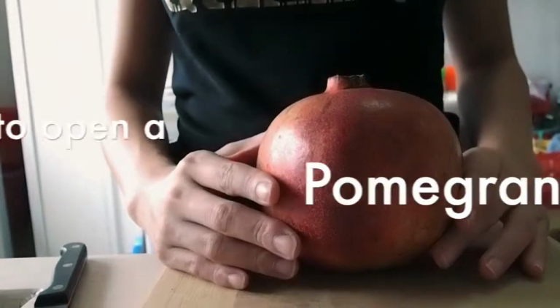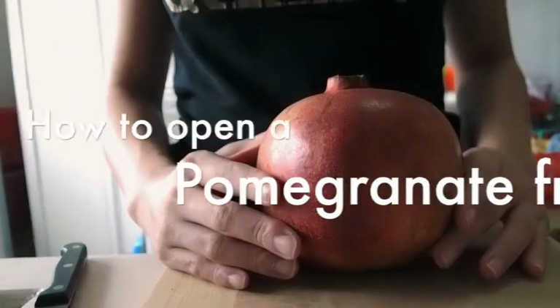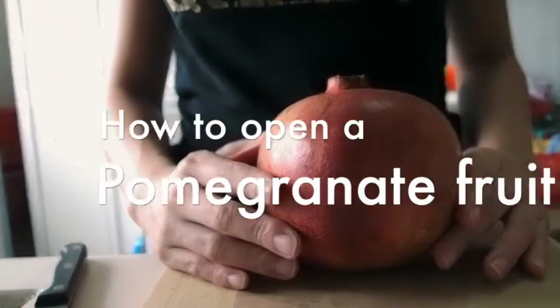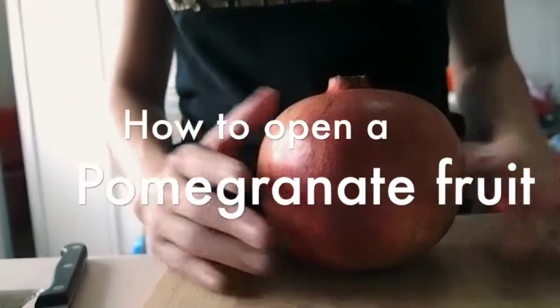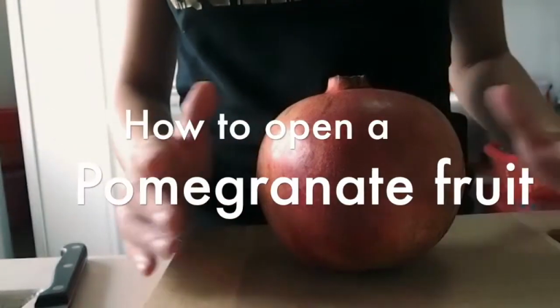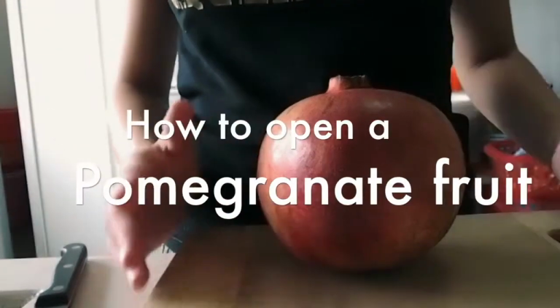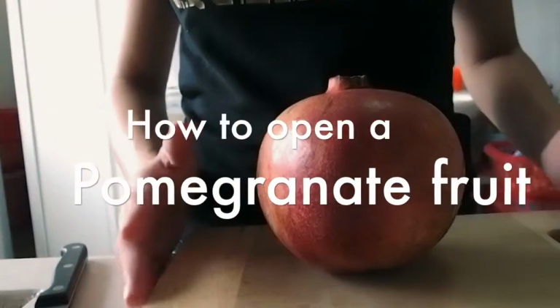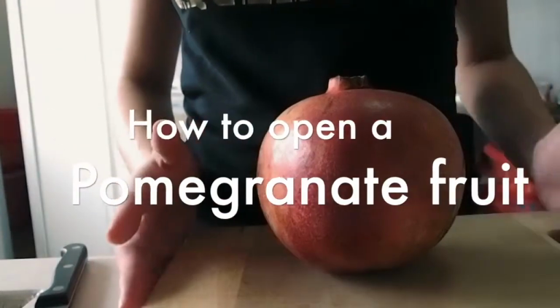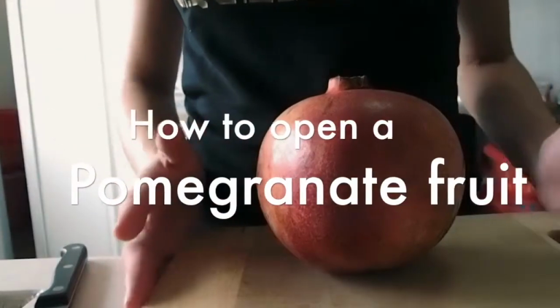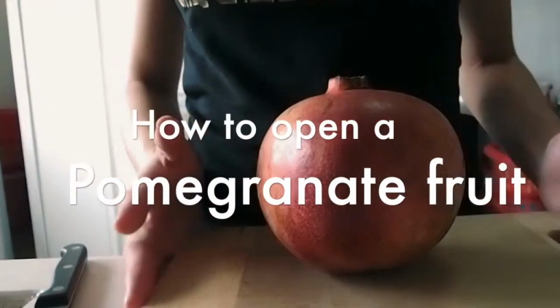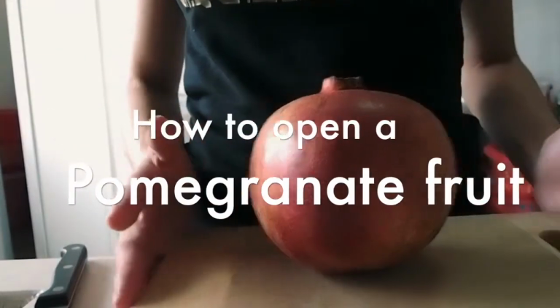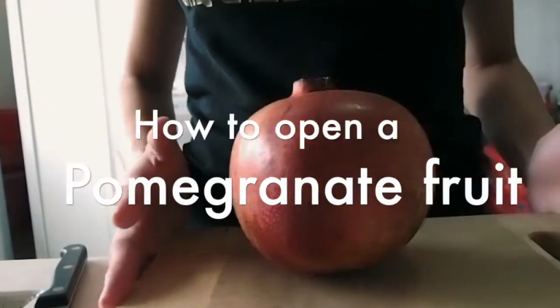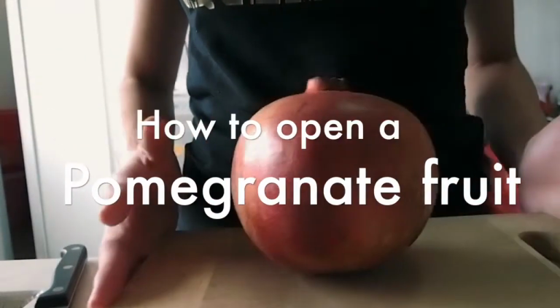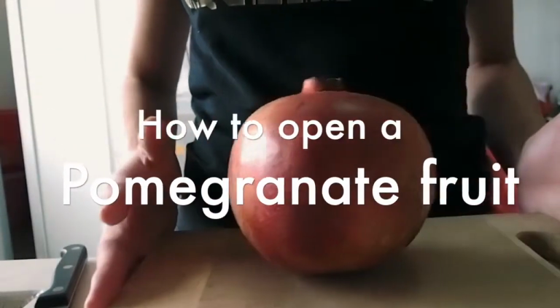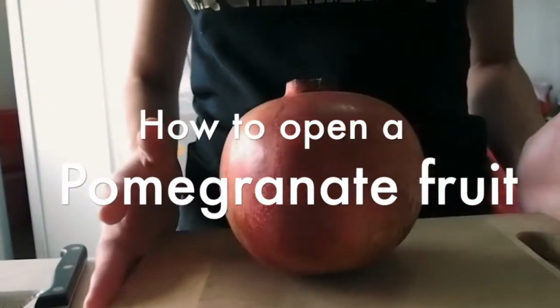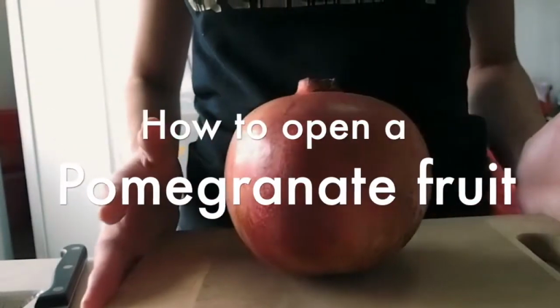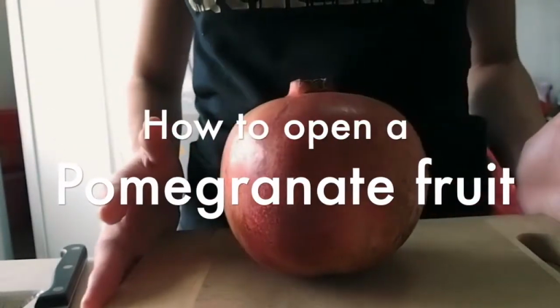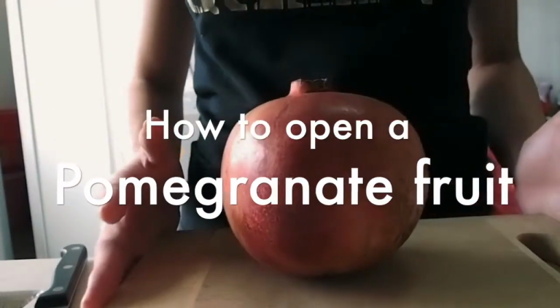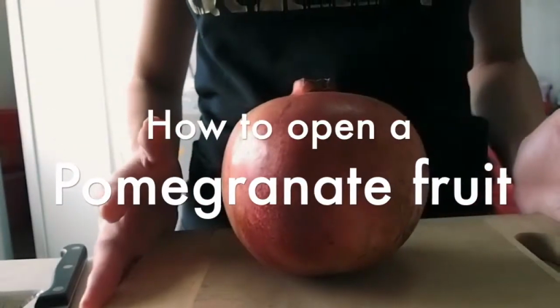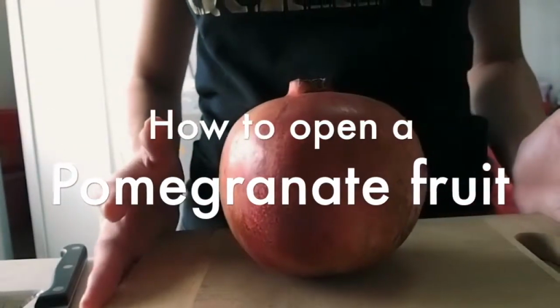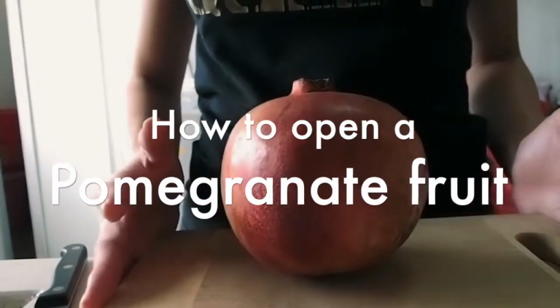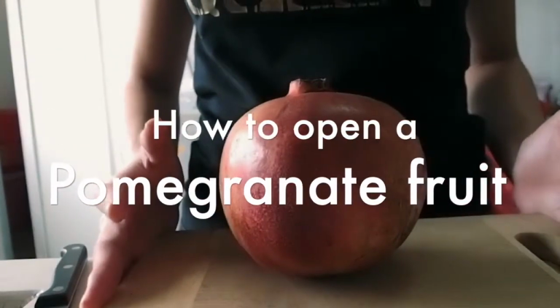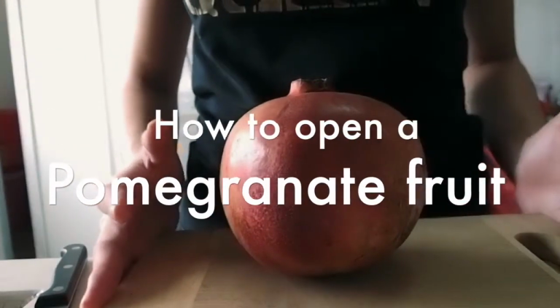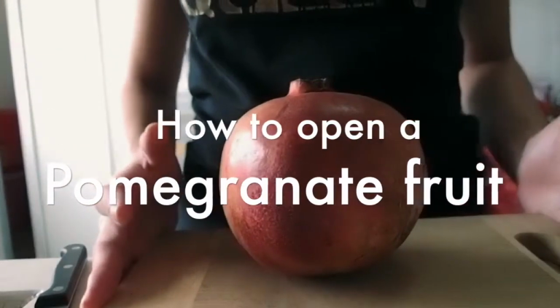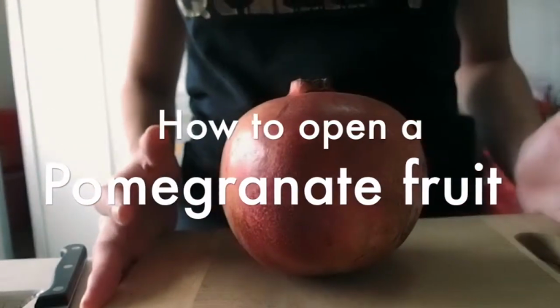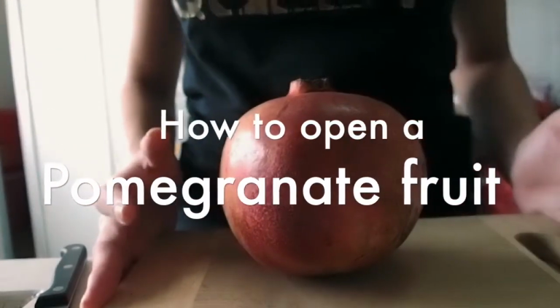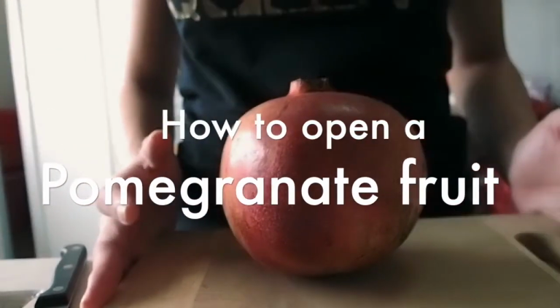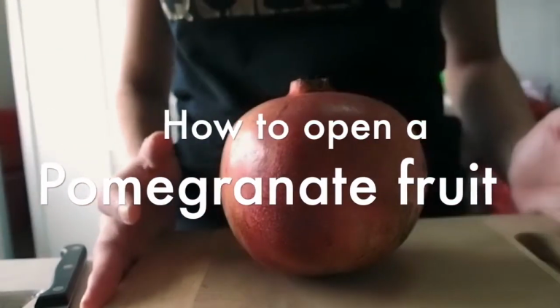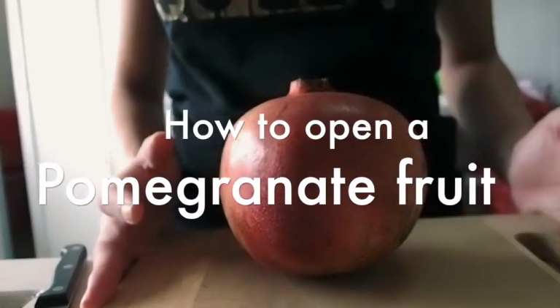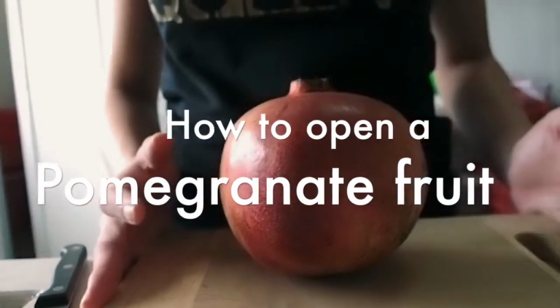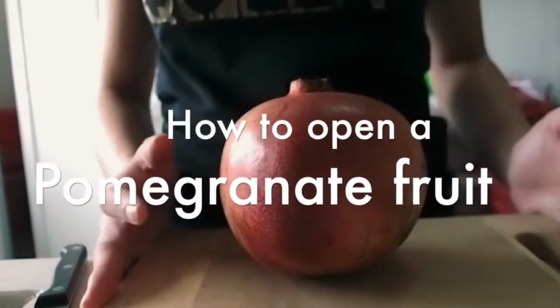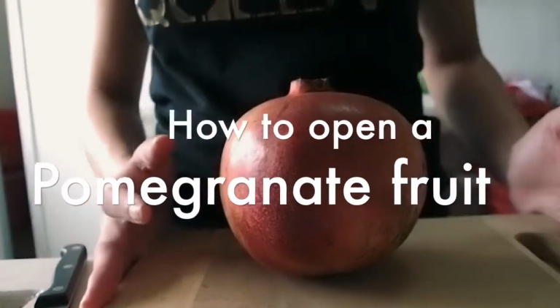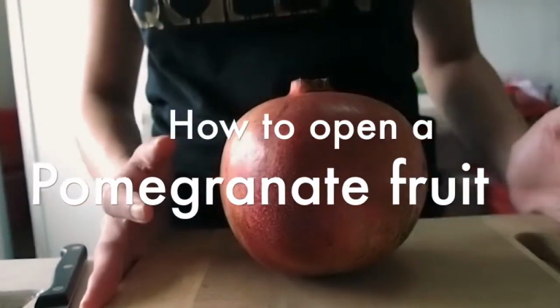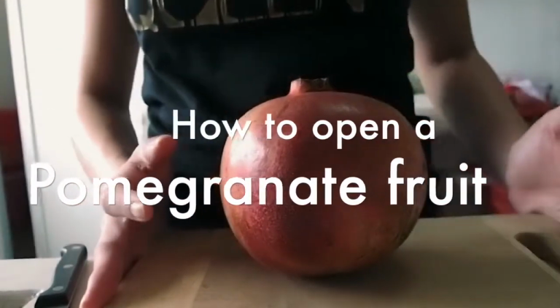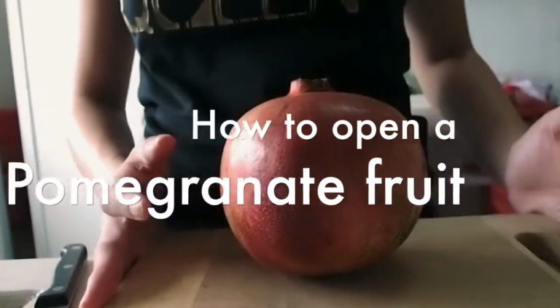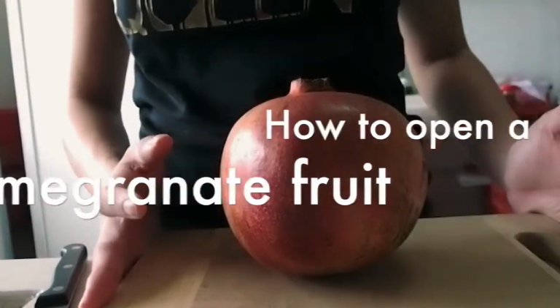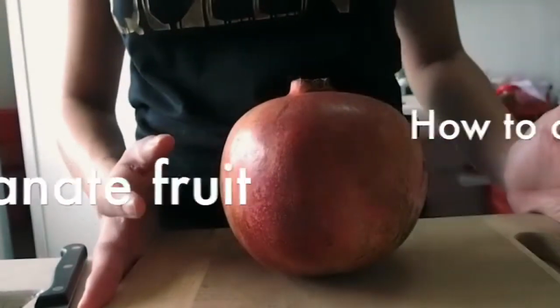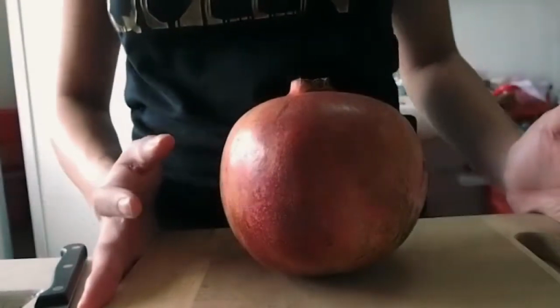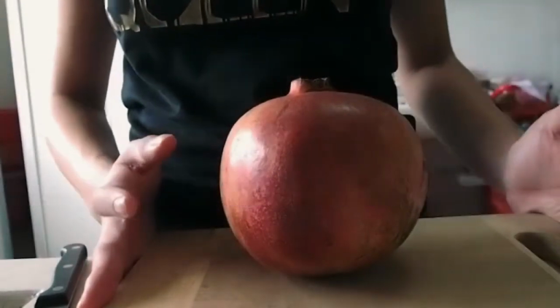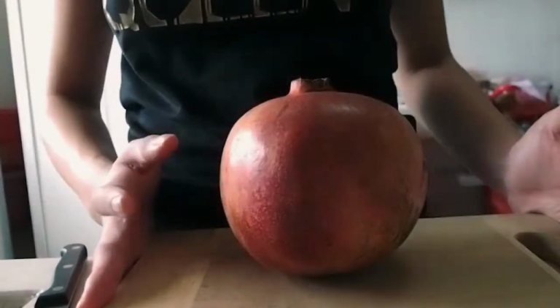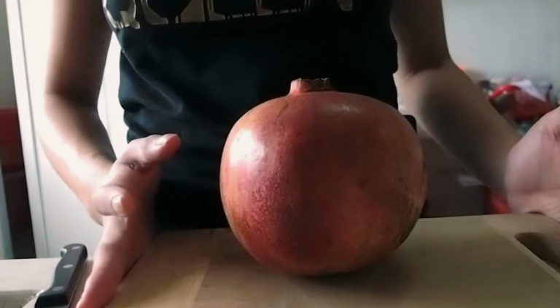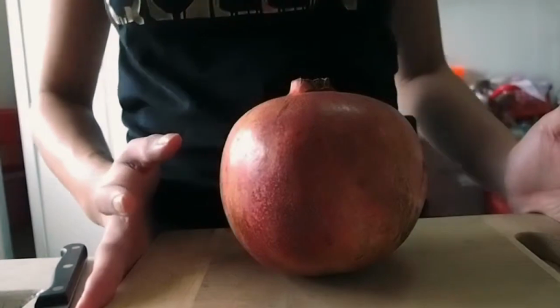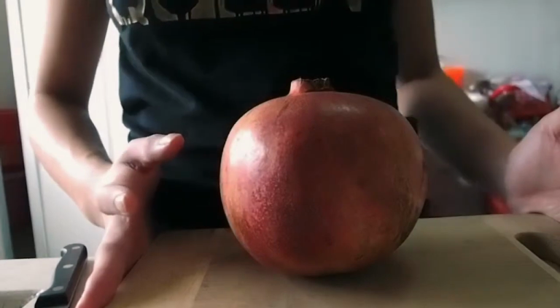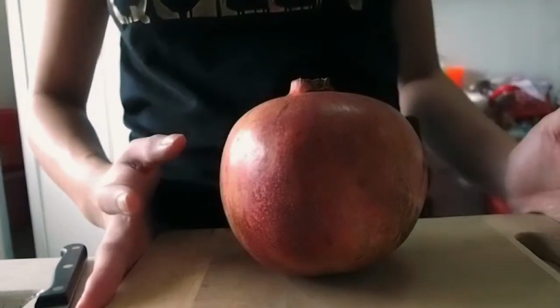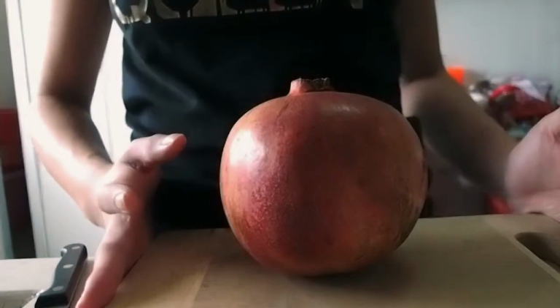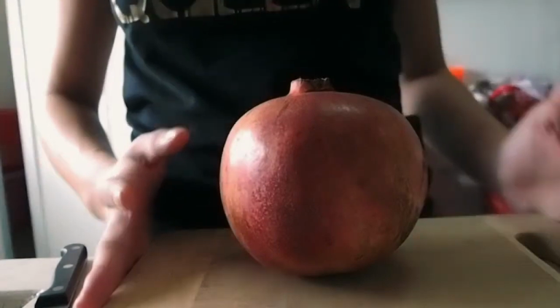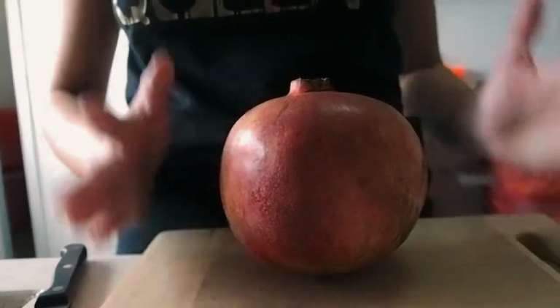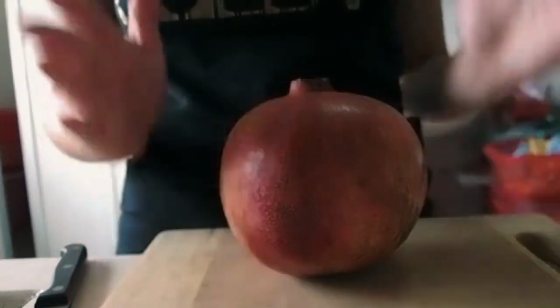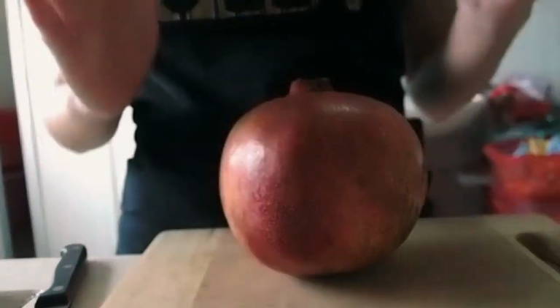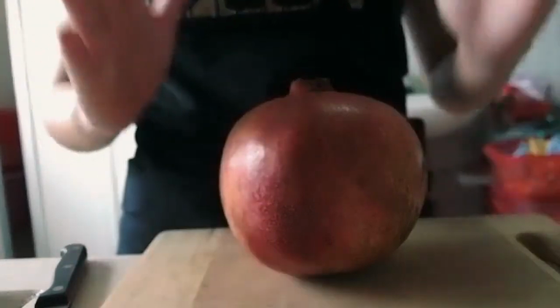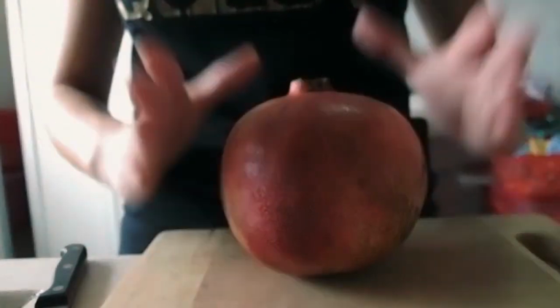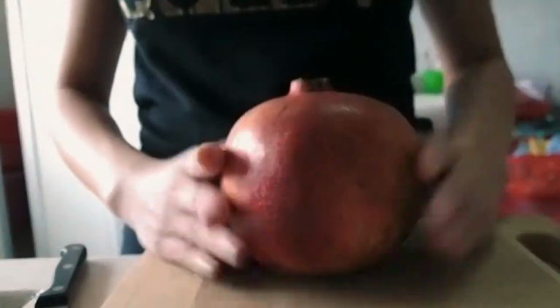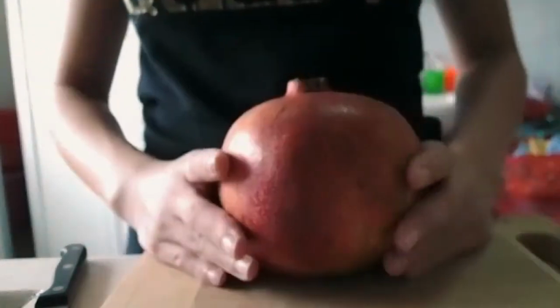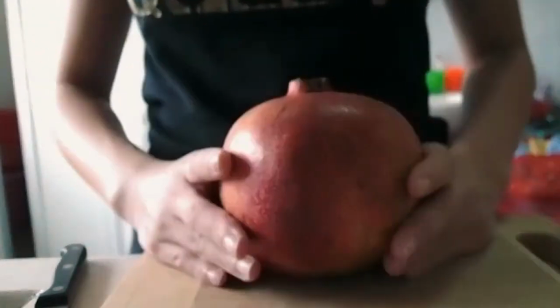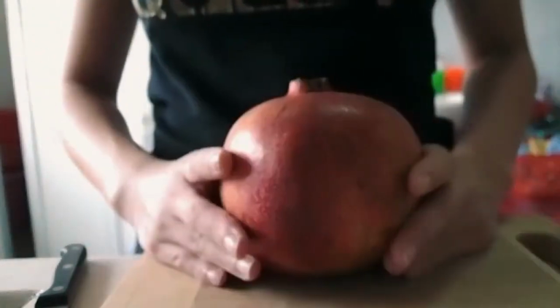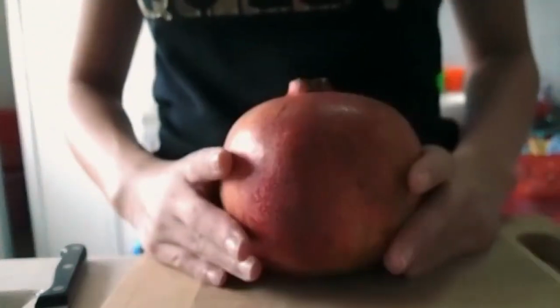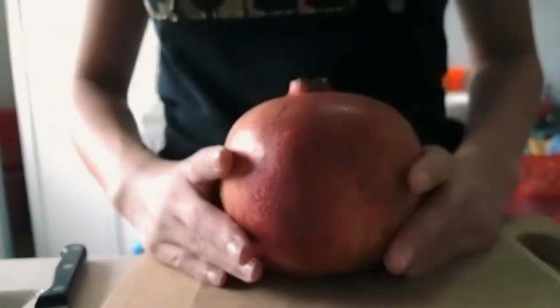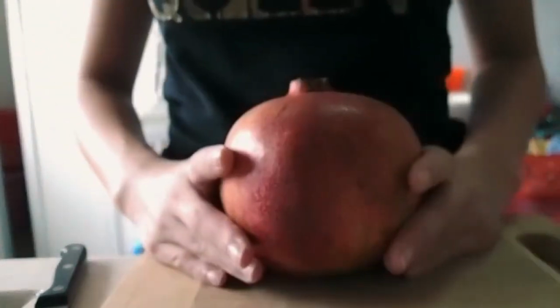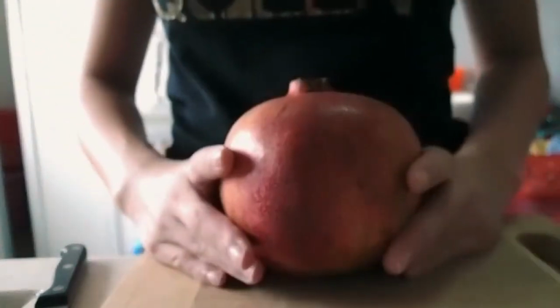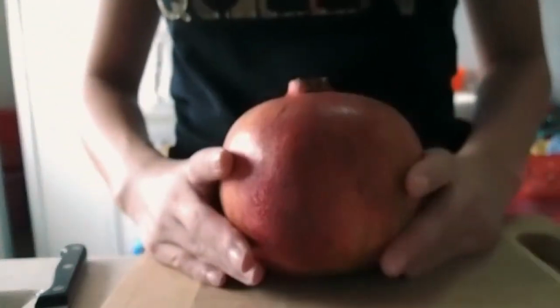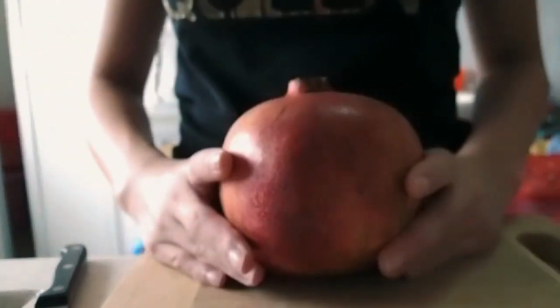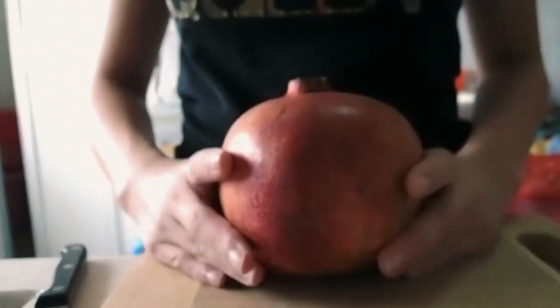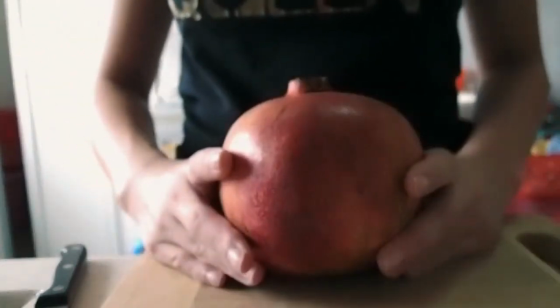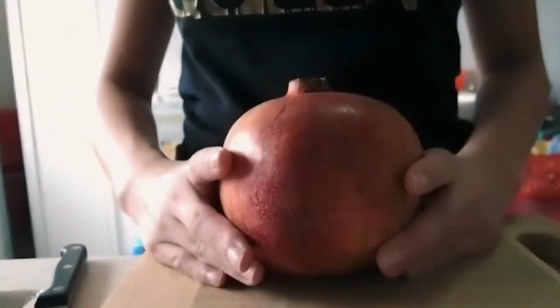Hi guys! Today's video is going to be on how to open a pomegranate fruit in the easiest way possible.